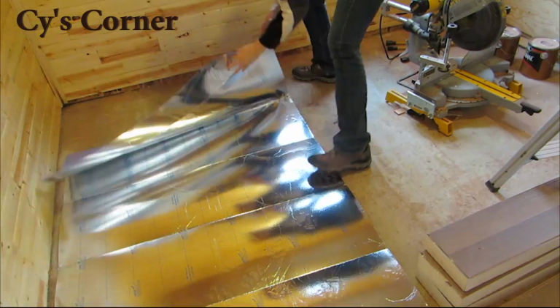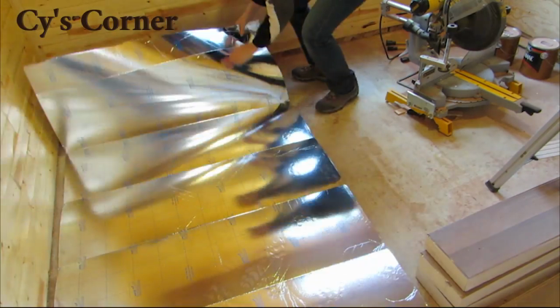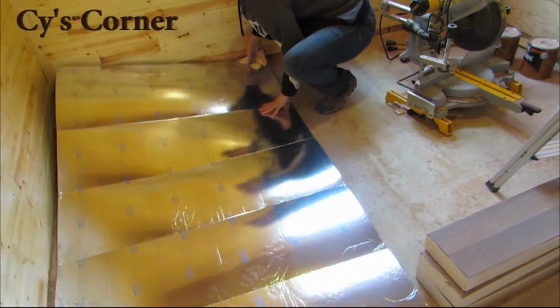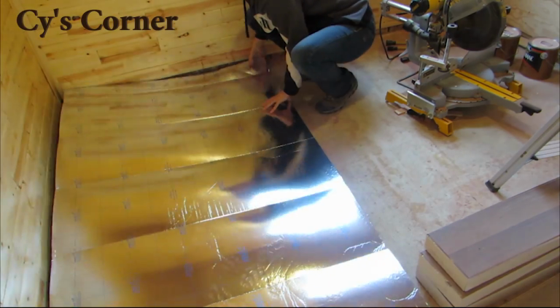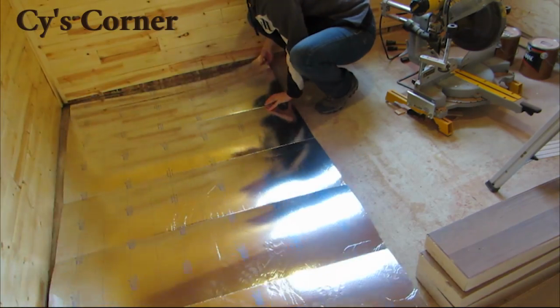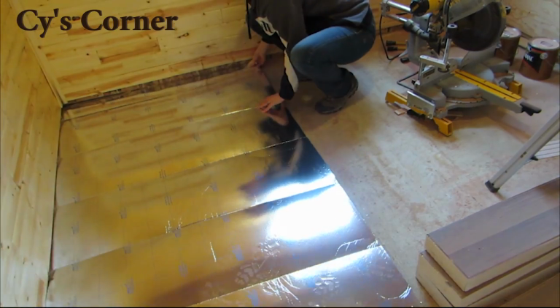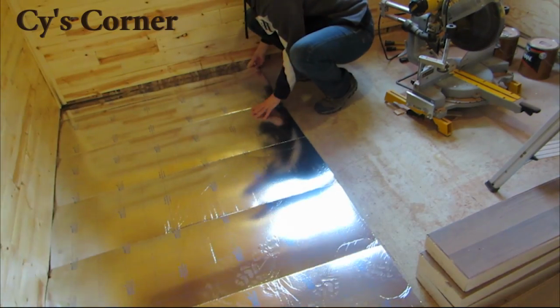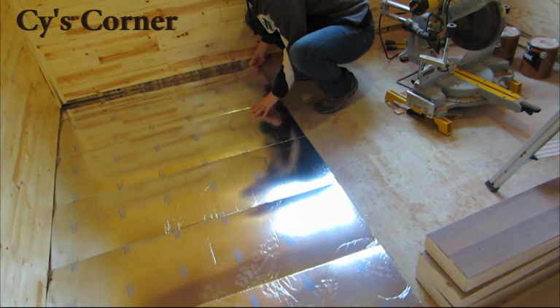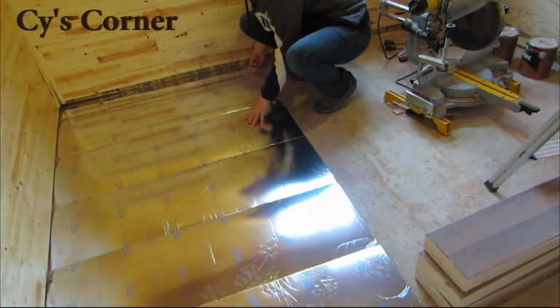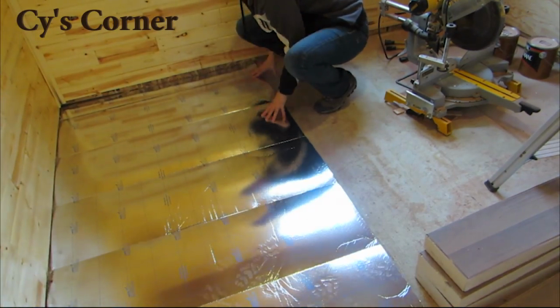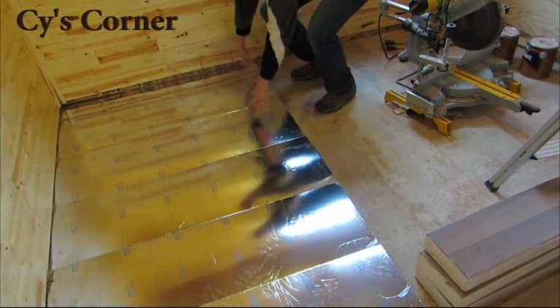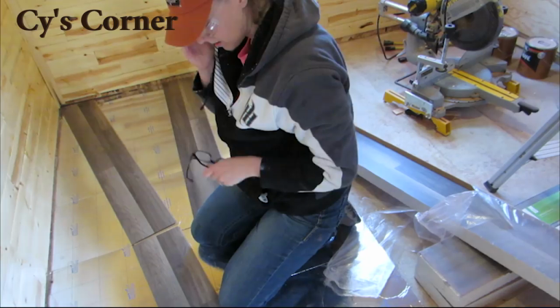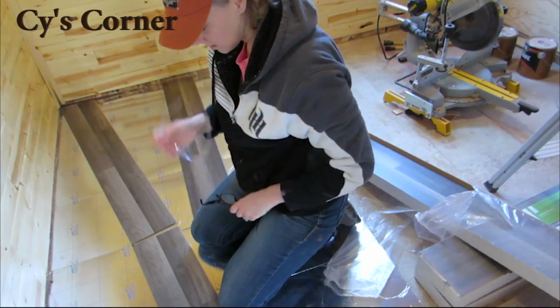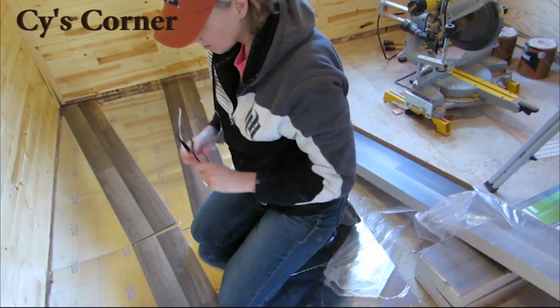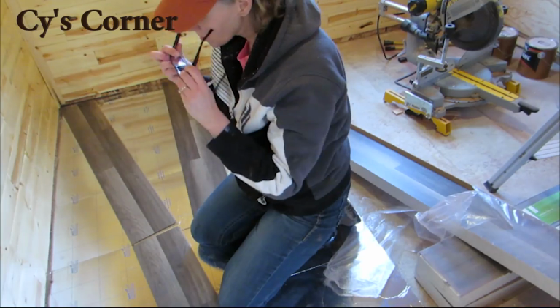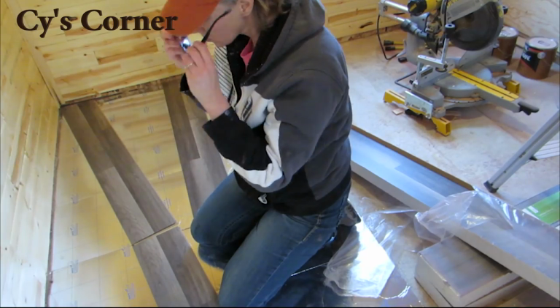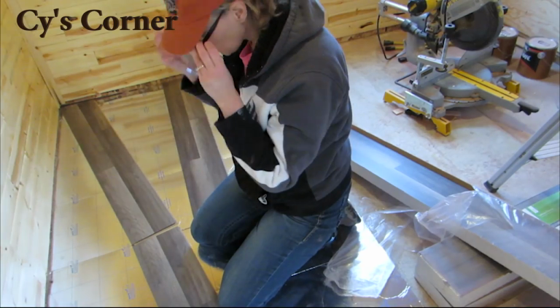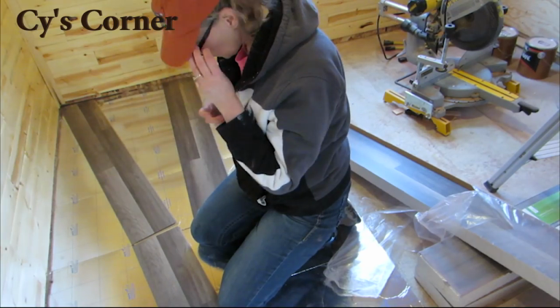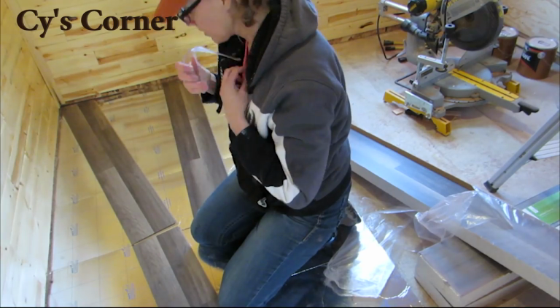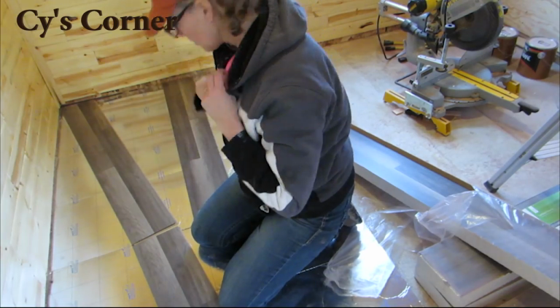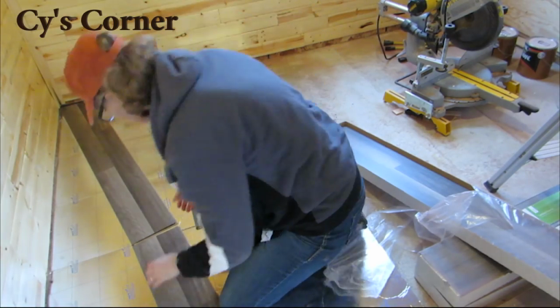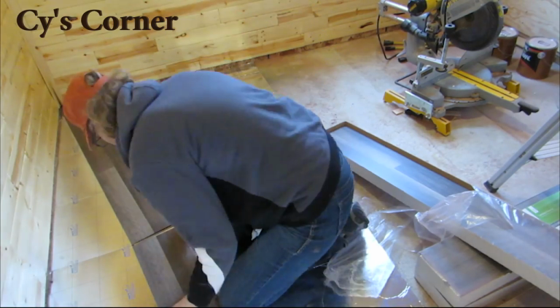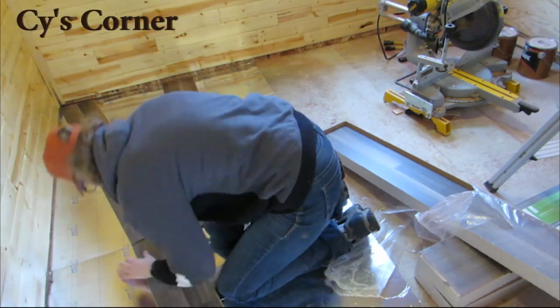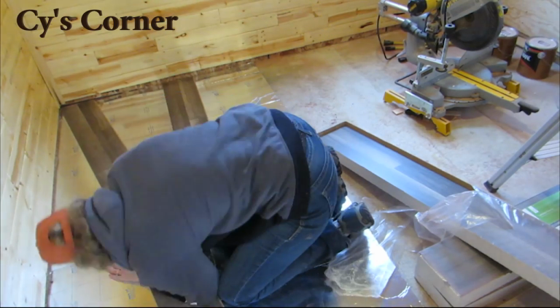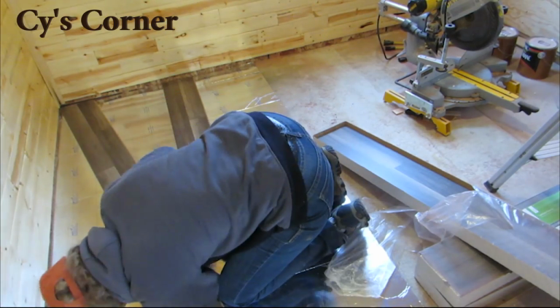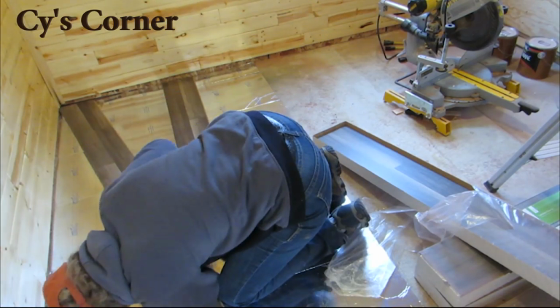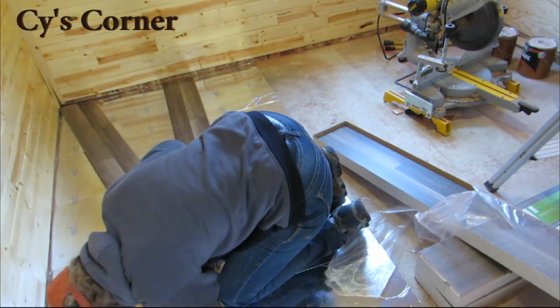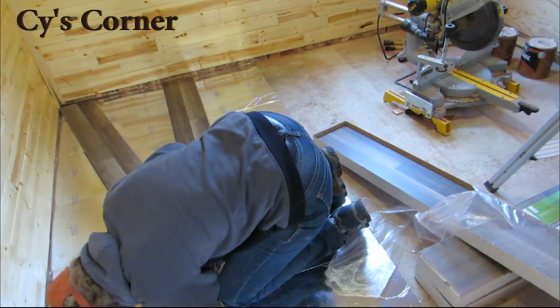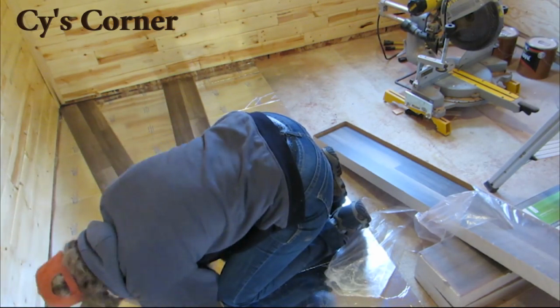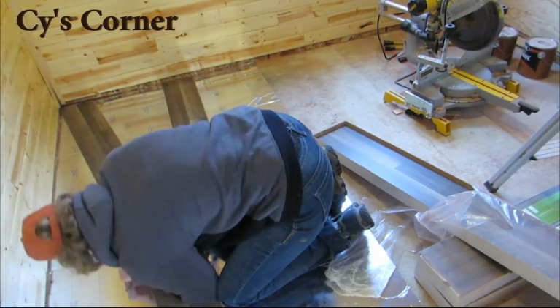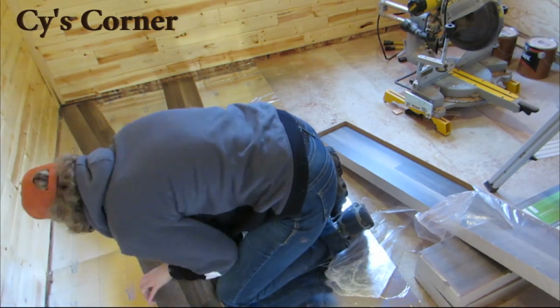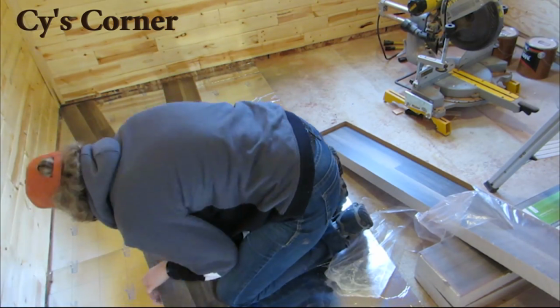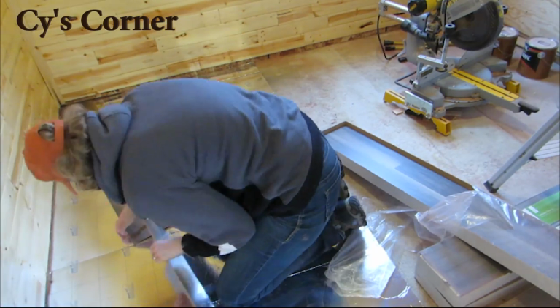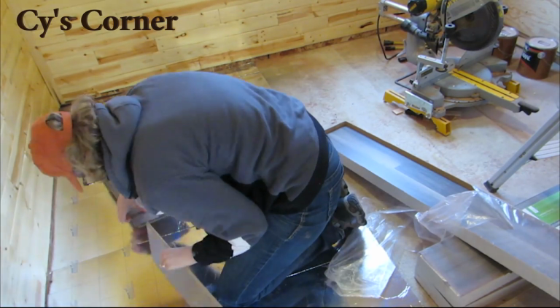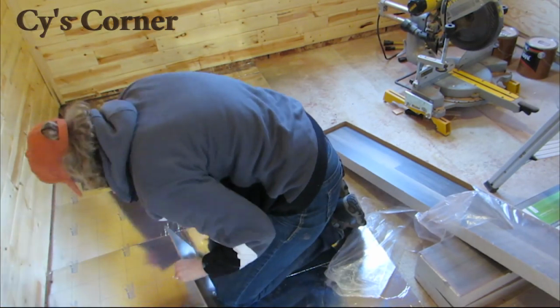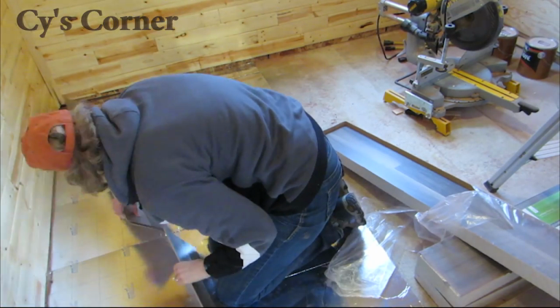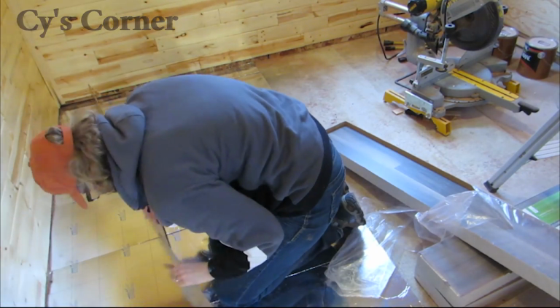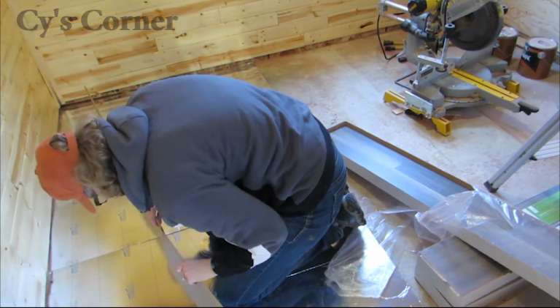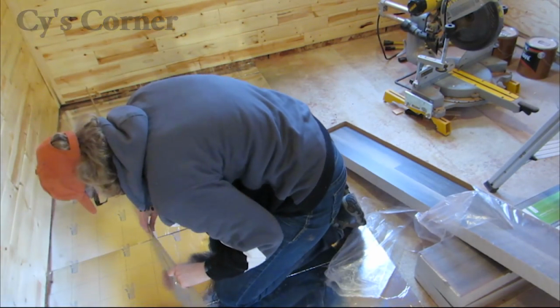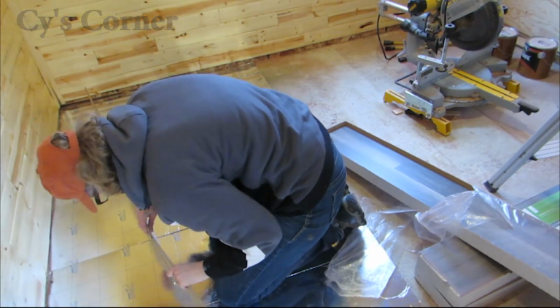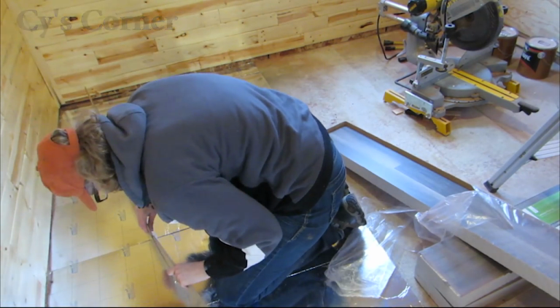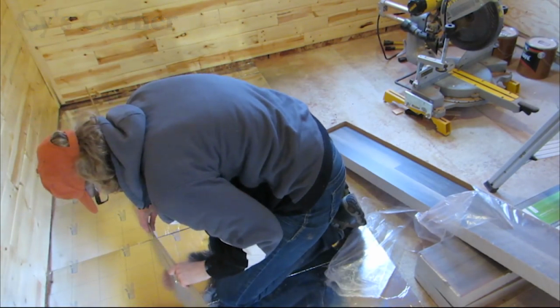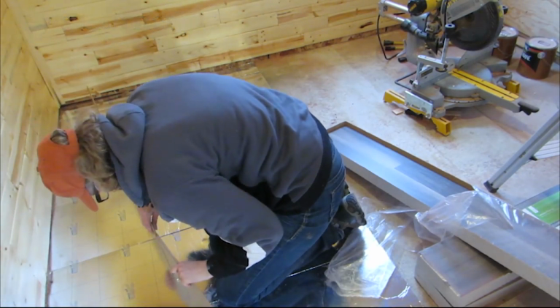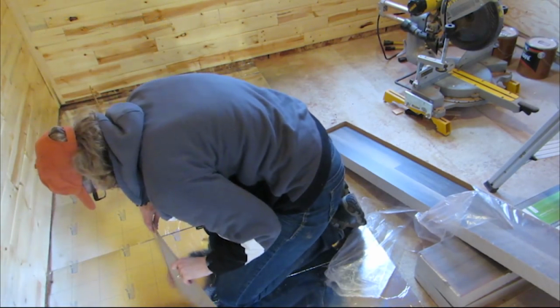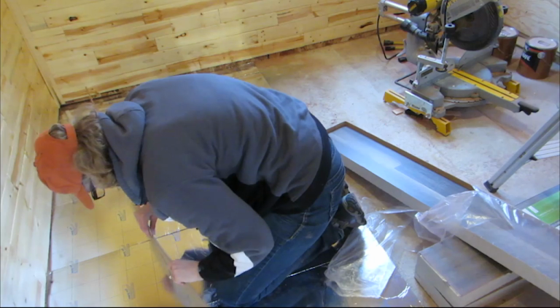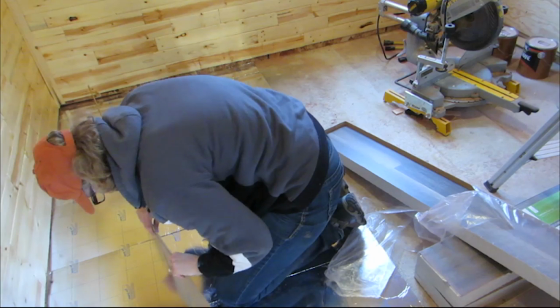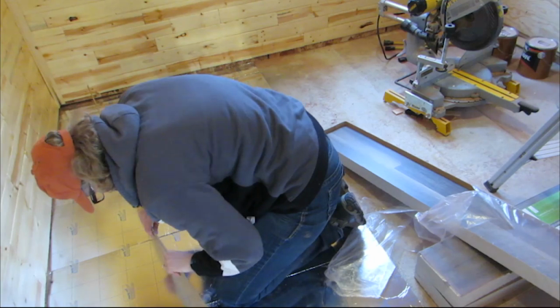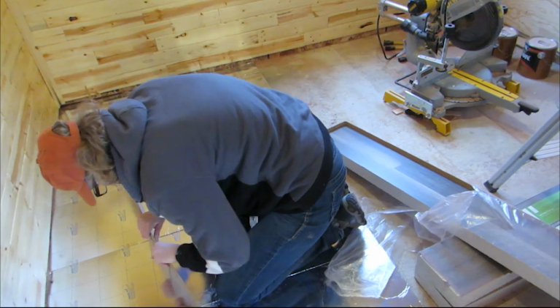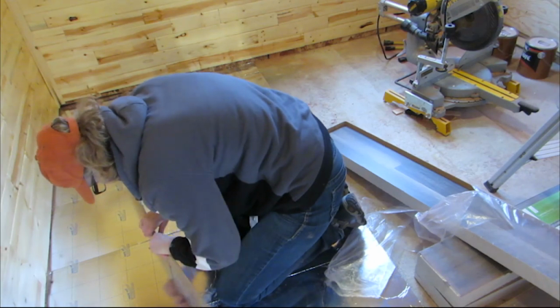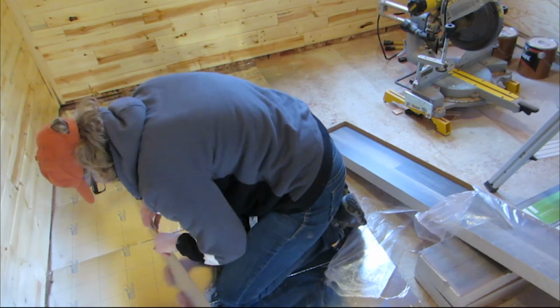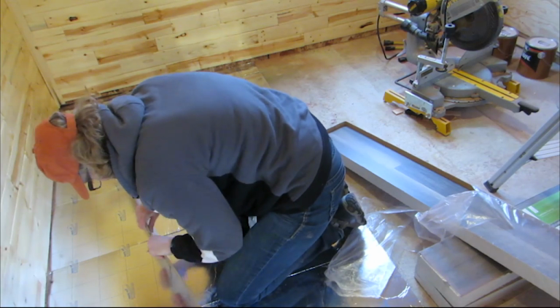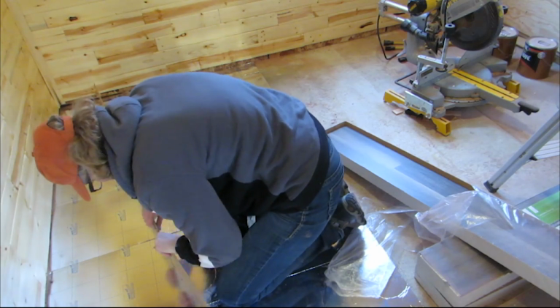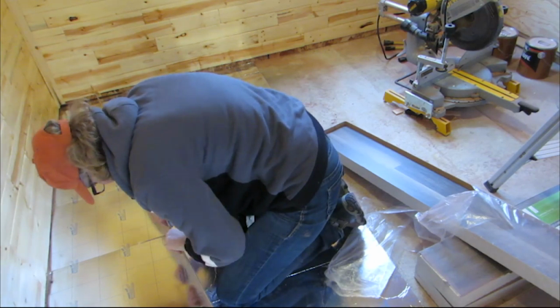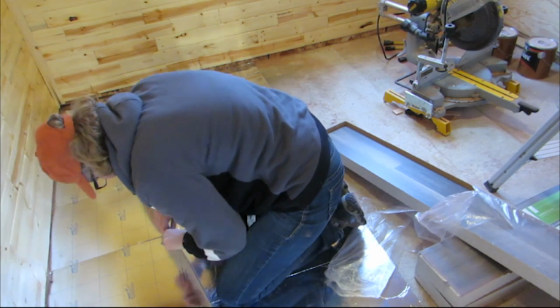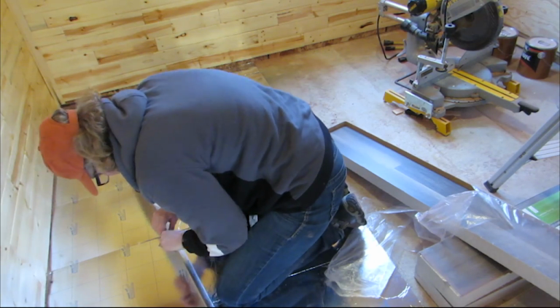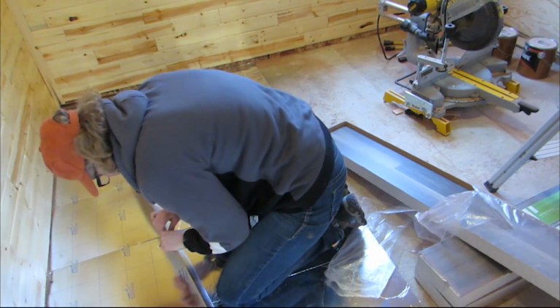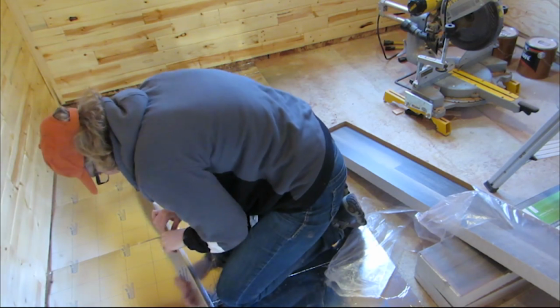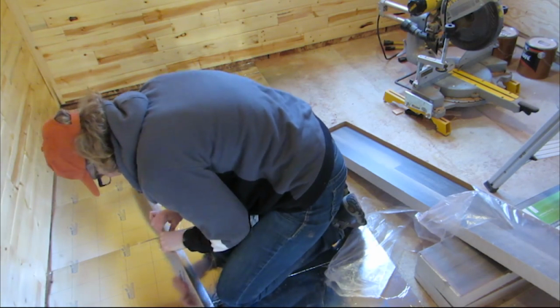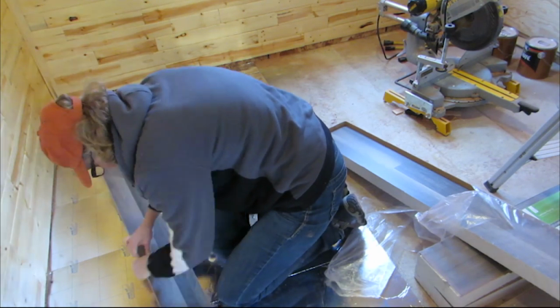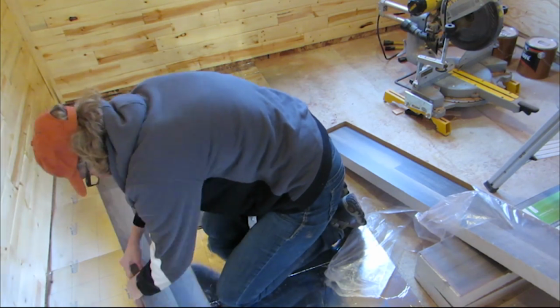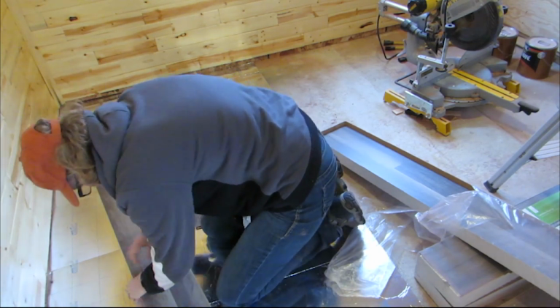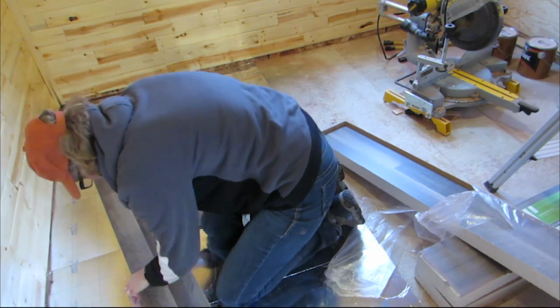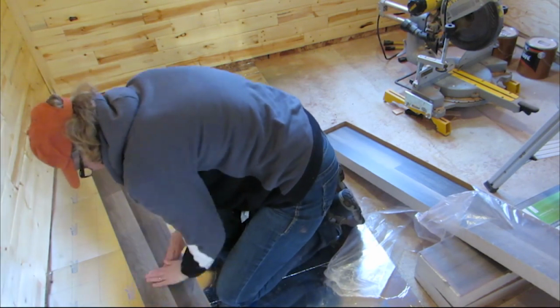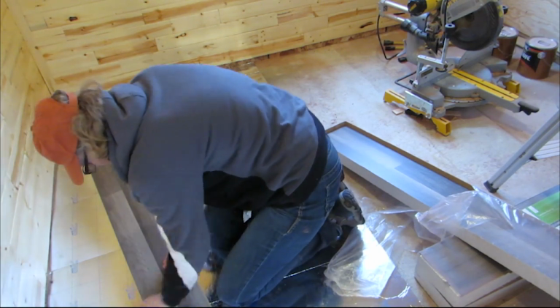Hey y'all, Sai here! We decided to put flooring in the back room since we basically made it into a bedroom, so I got started on it right away.